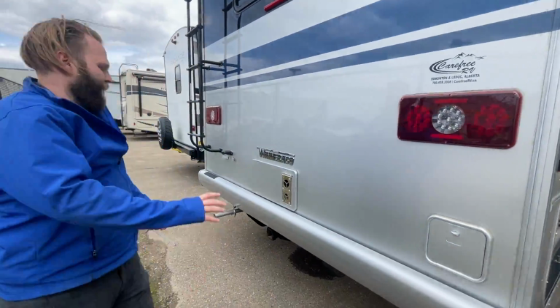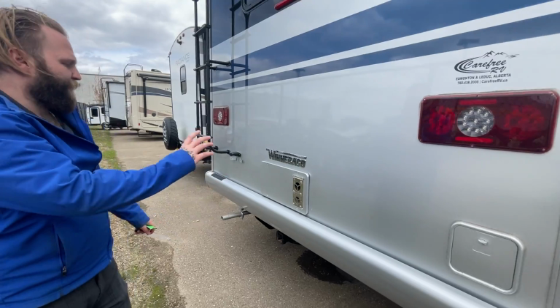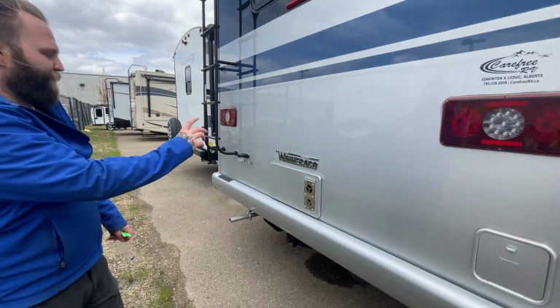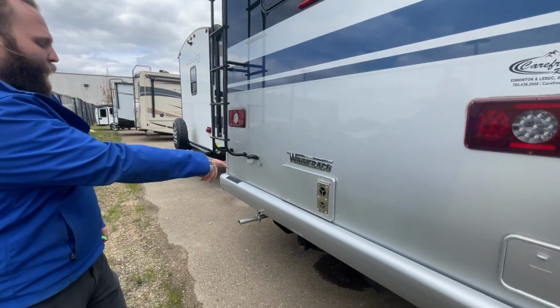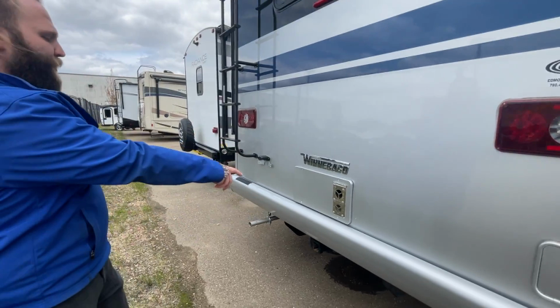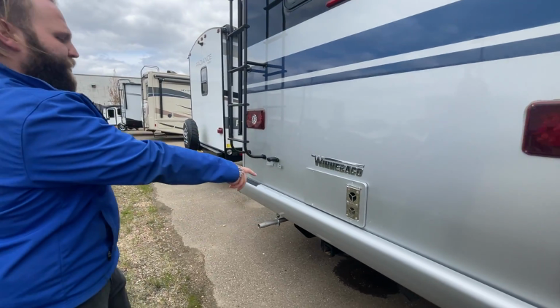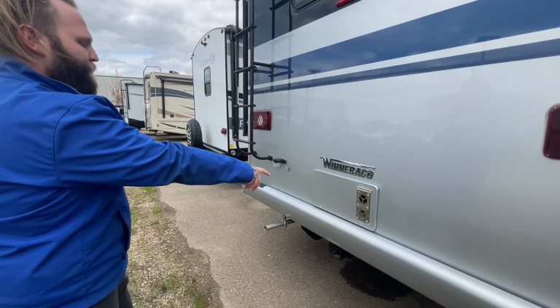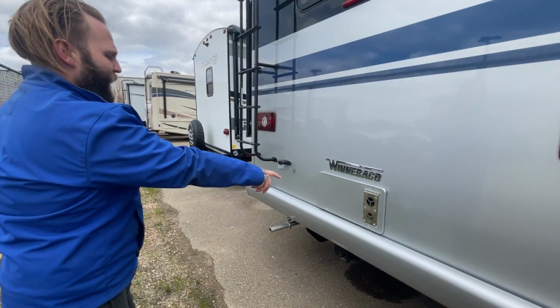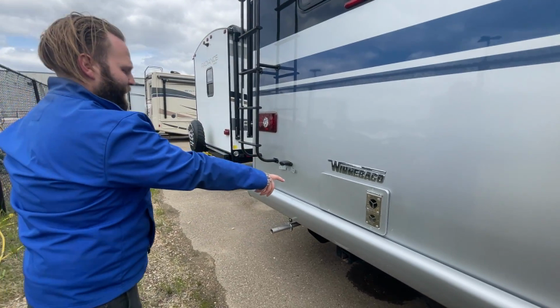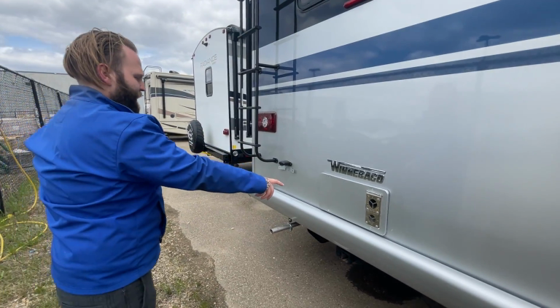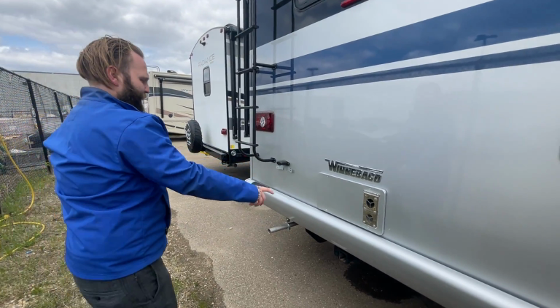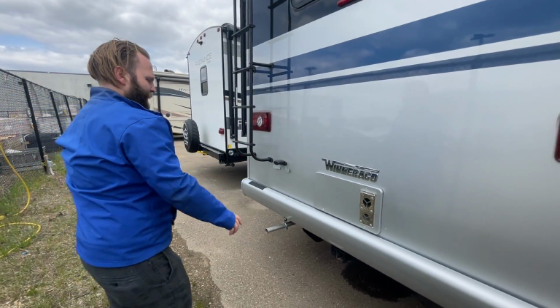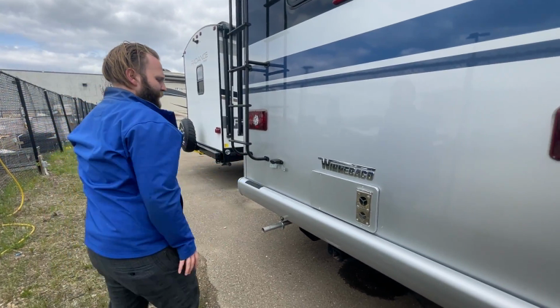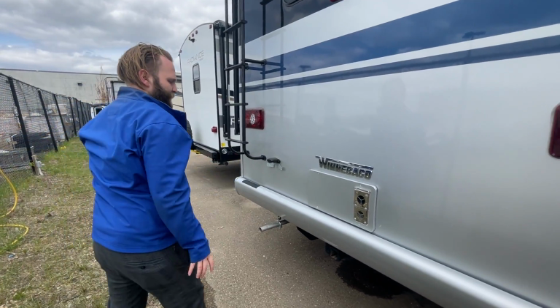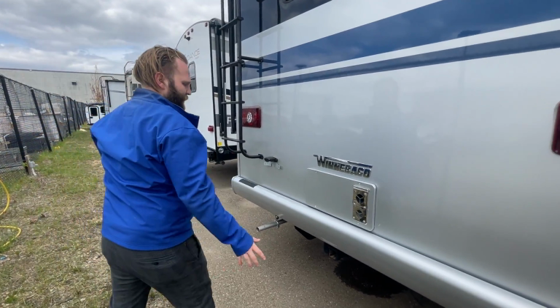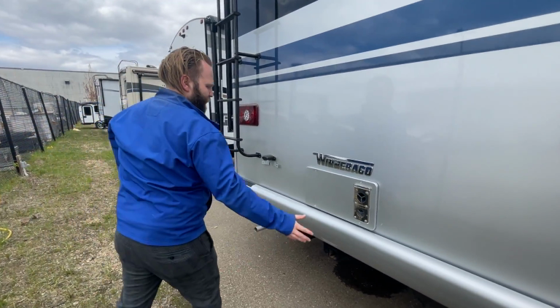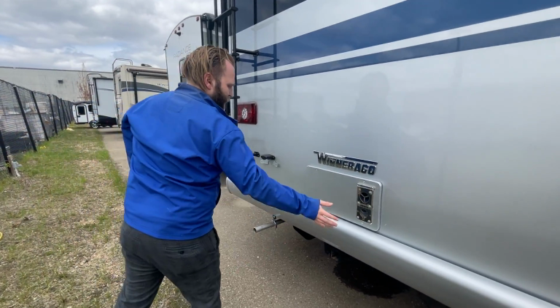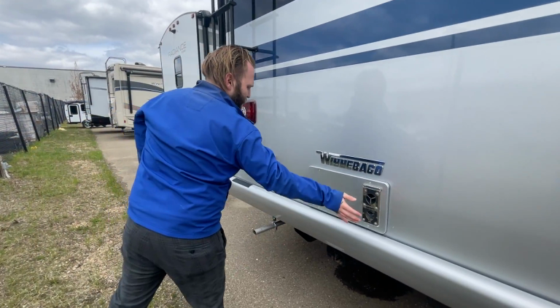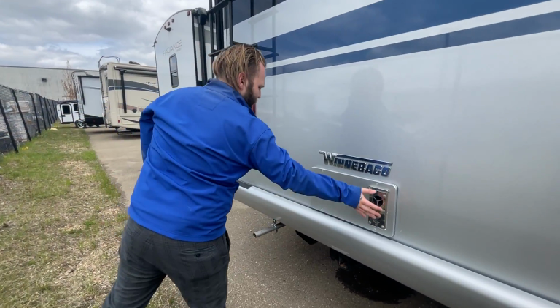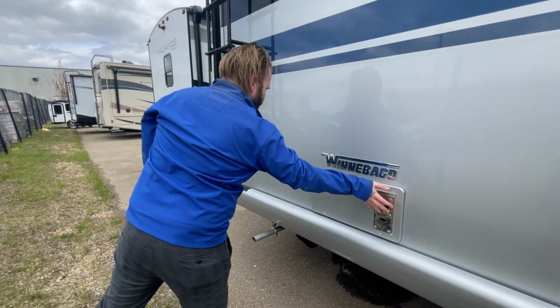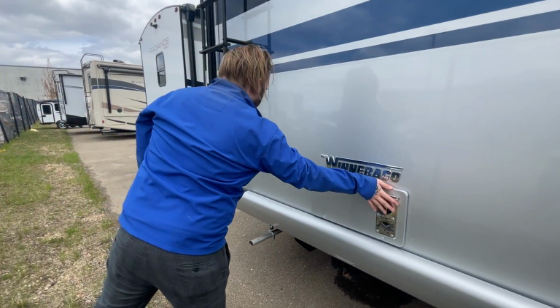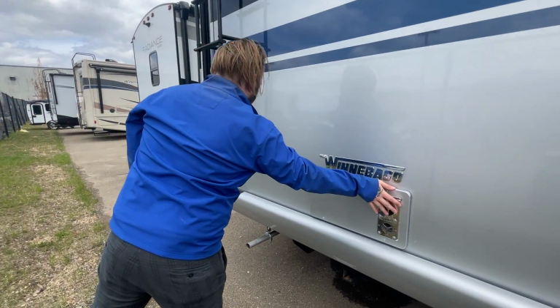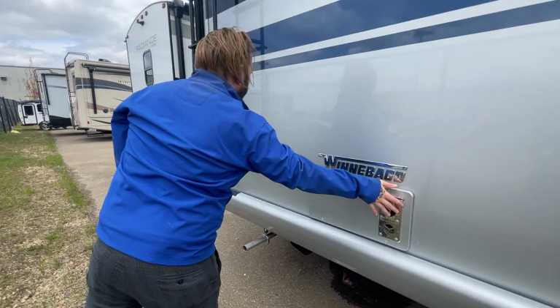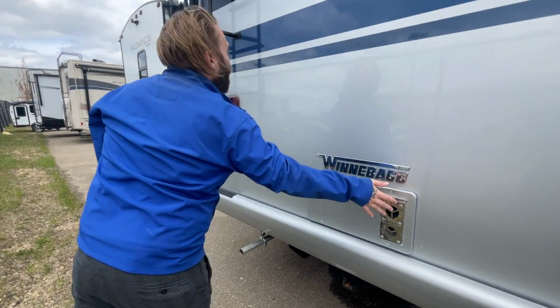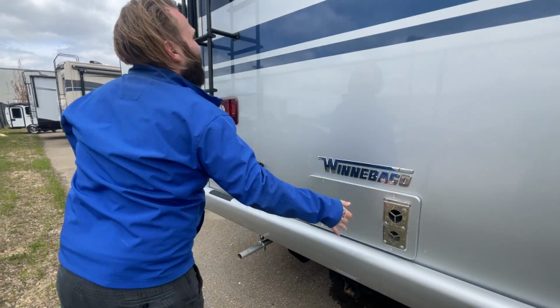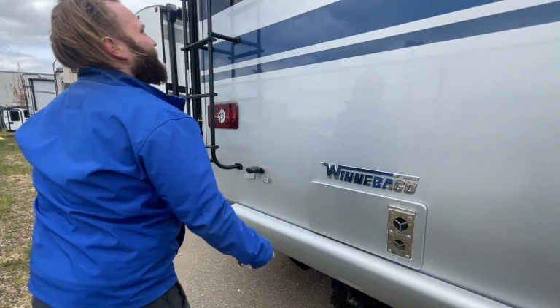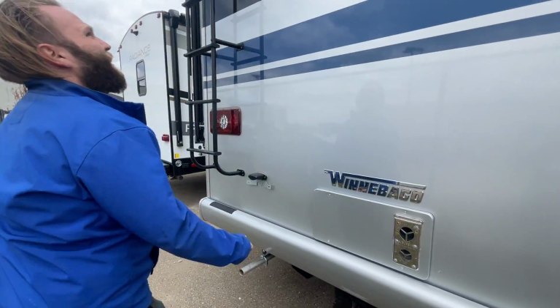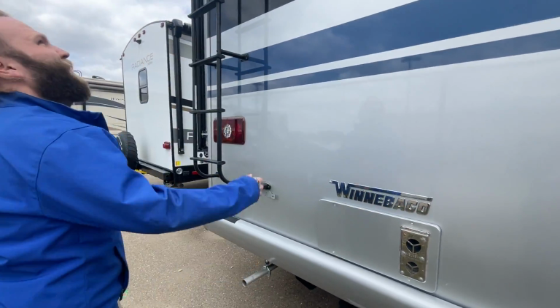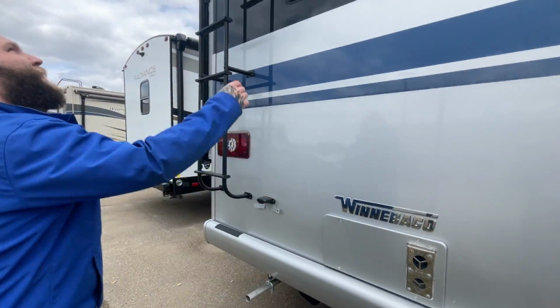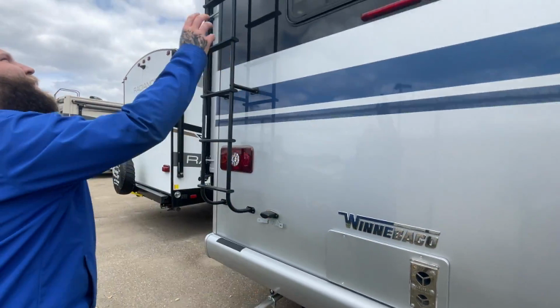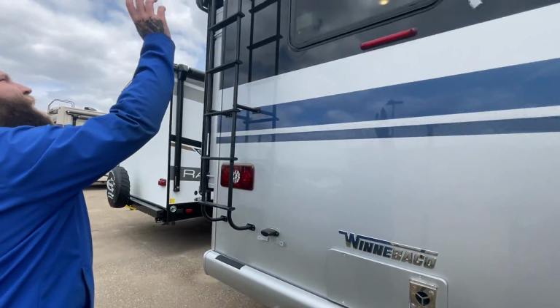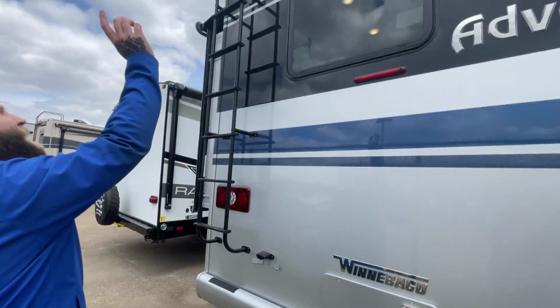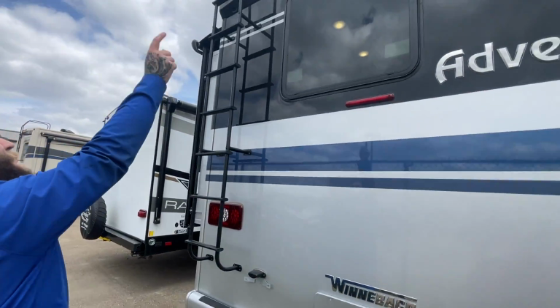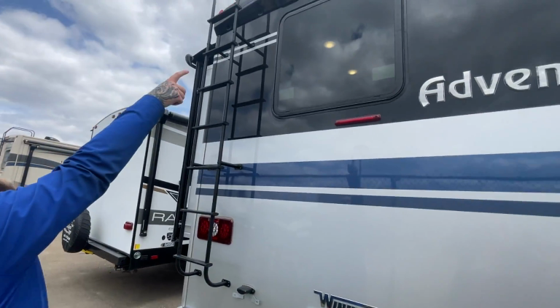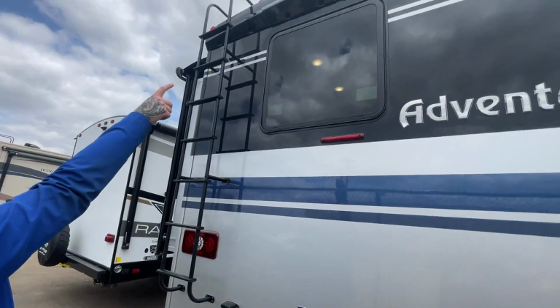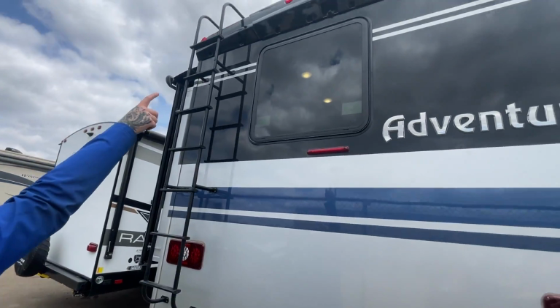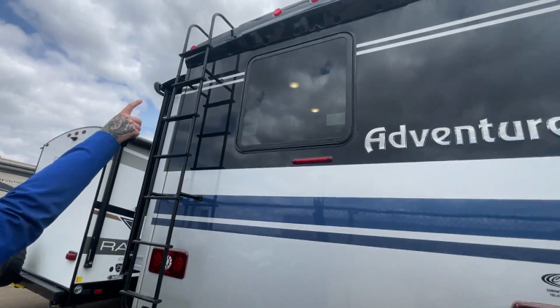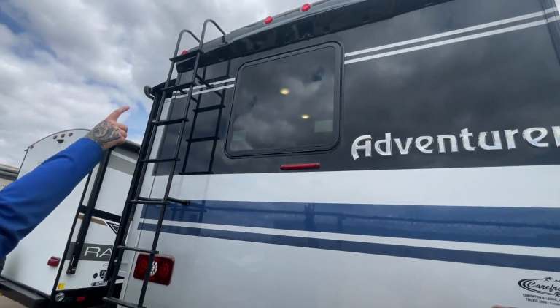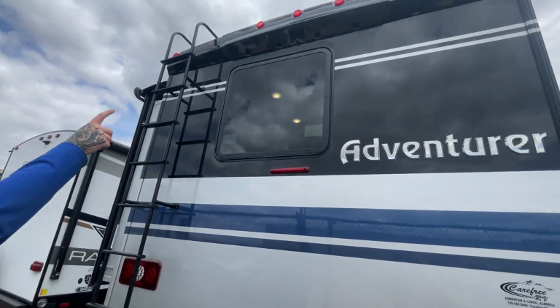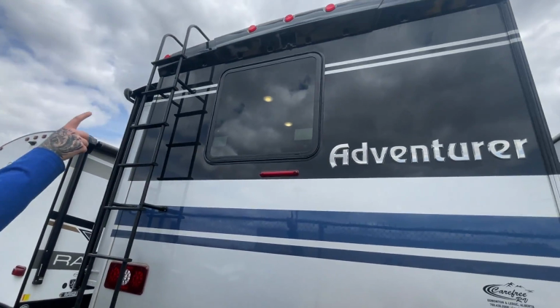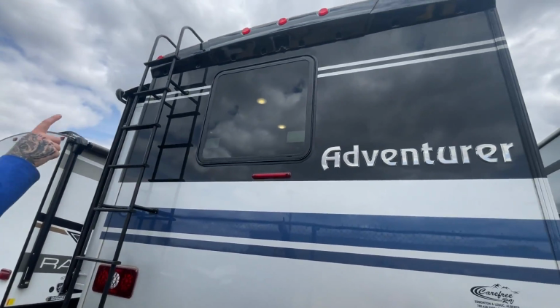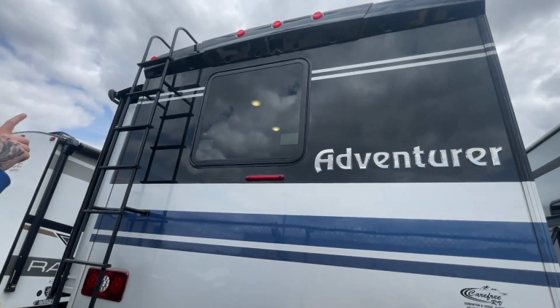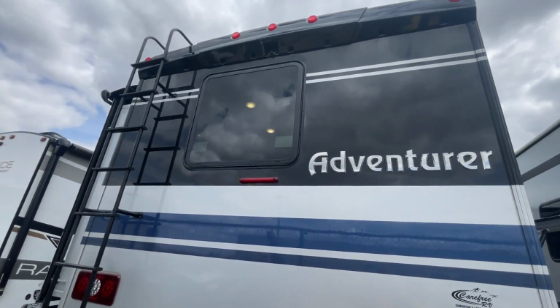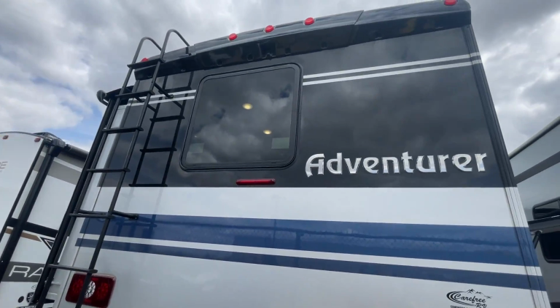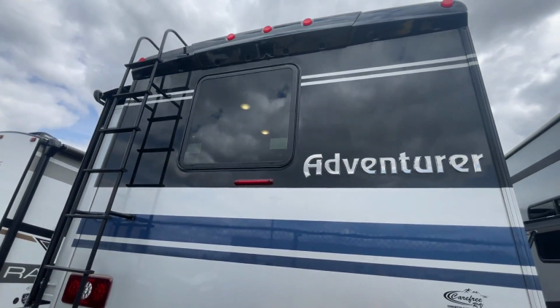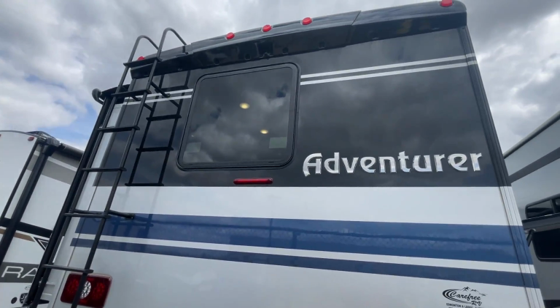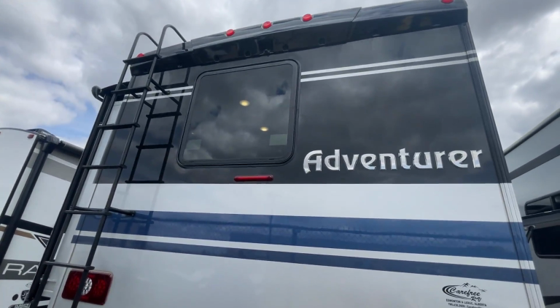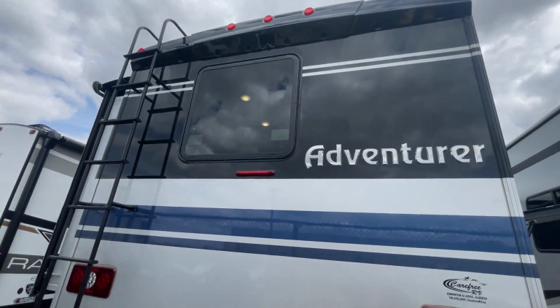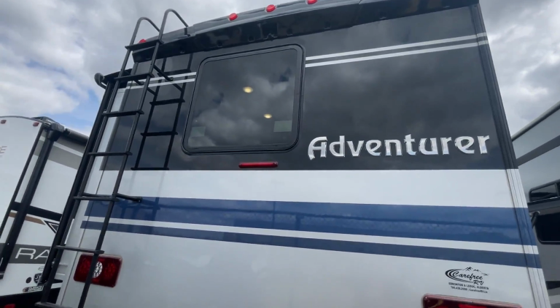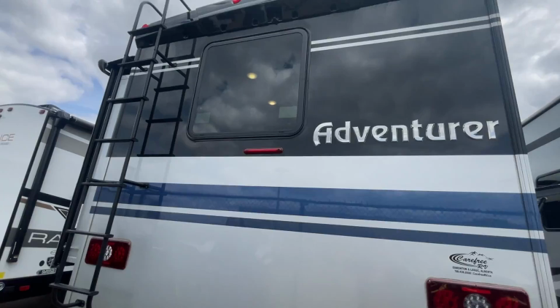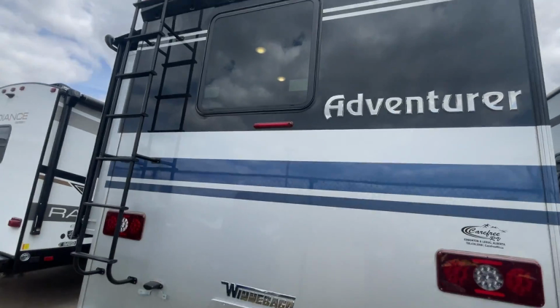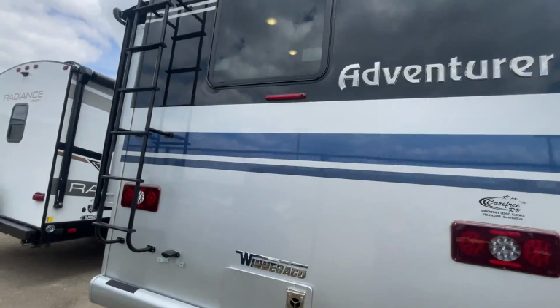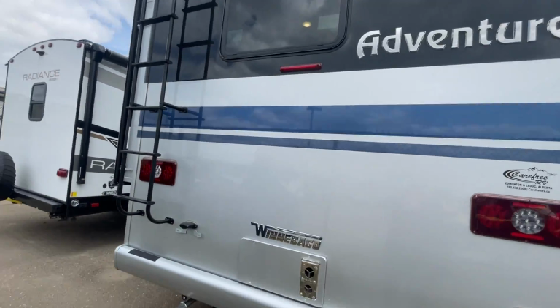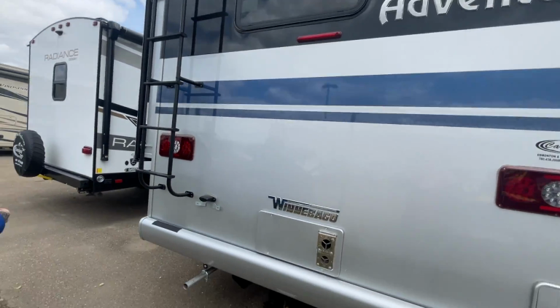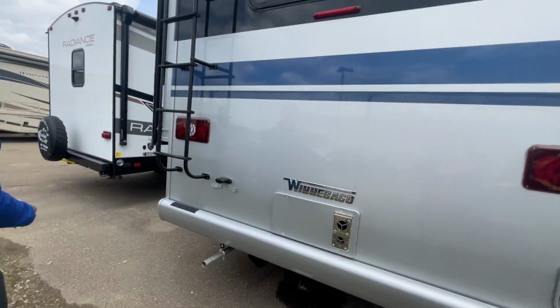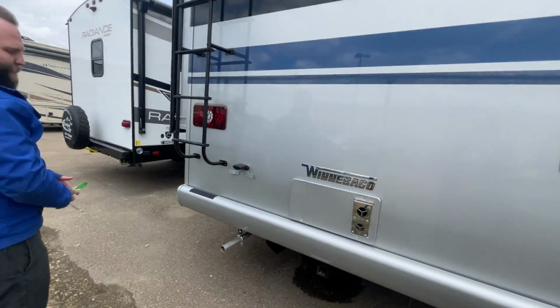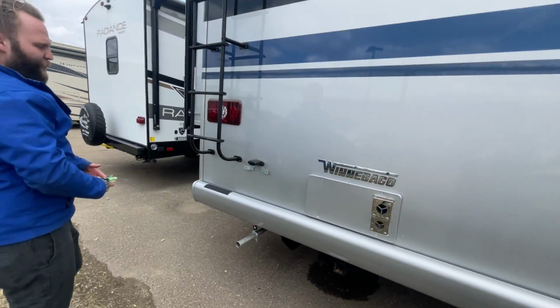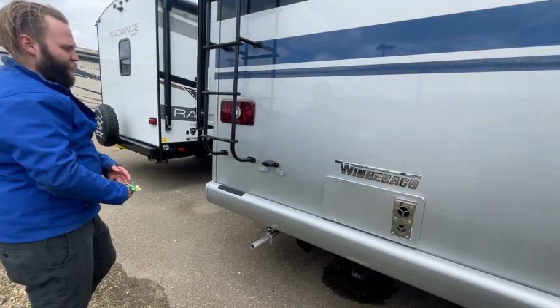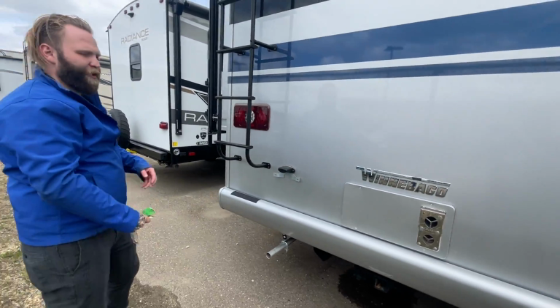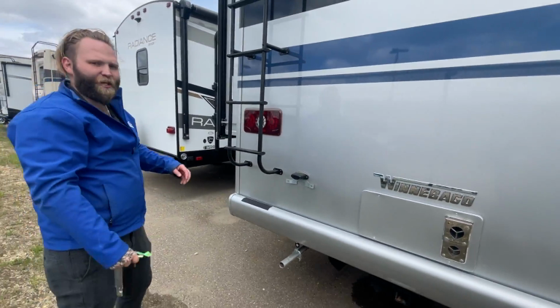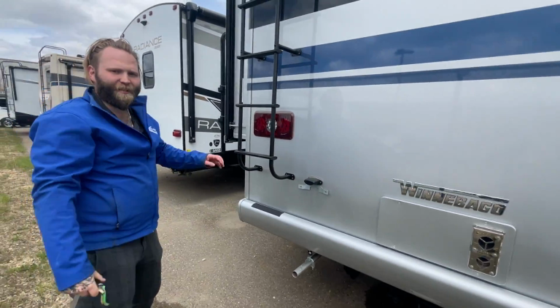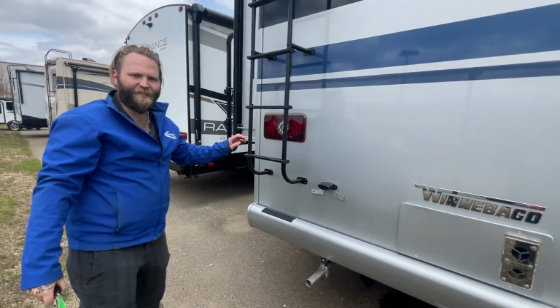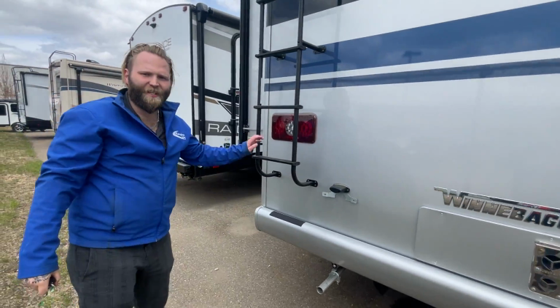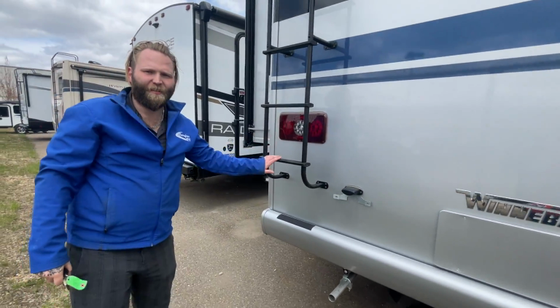The furnace is back here, so on the low ones watch this. Back-up camera, and a ladder to your roof so you can make sure you check the seals.